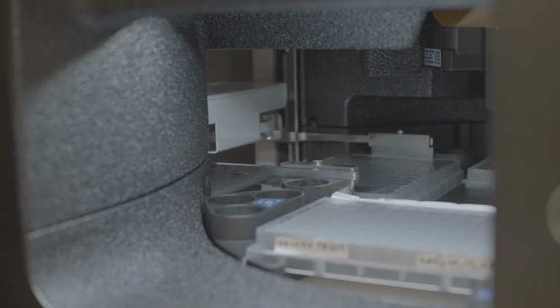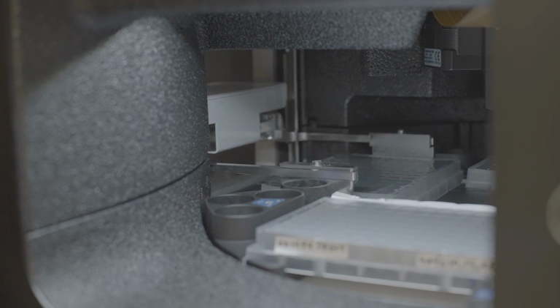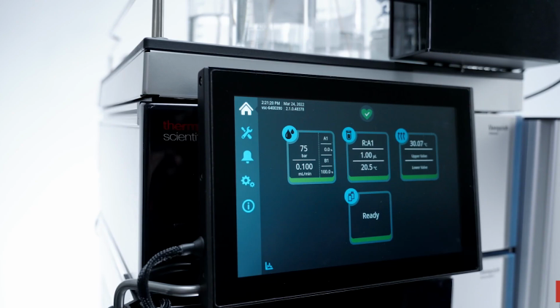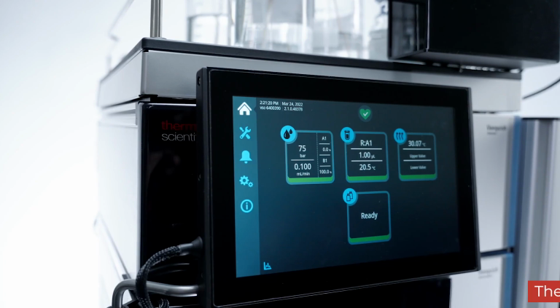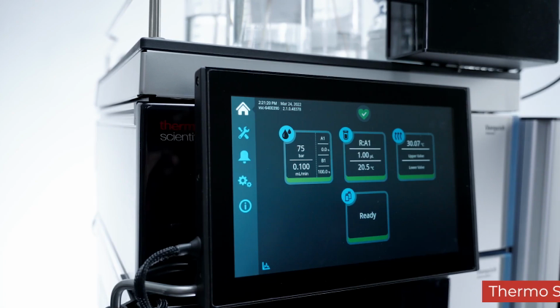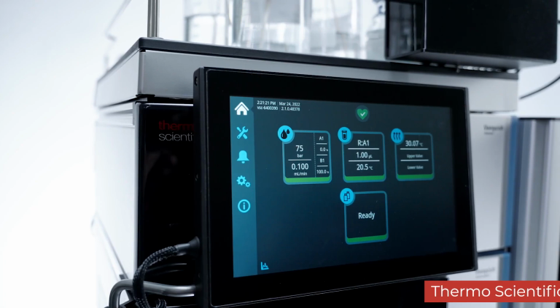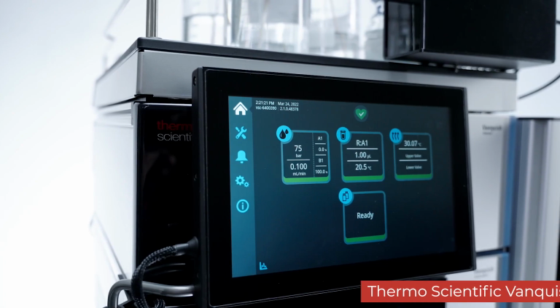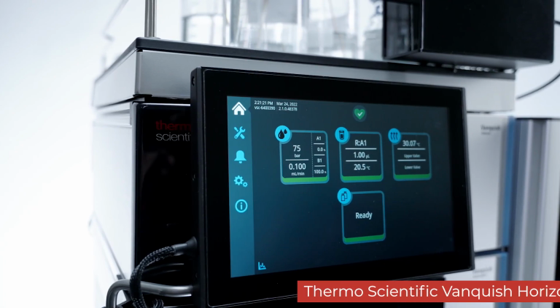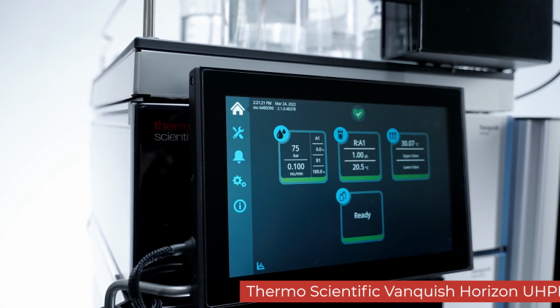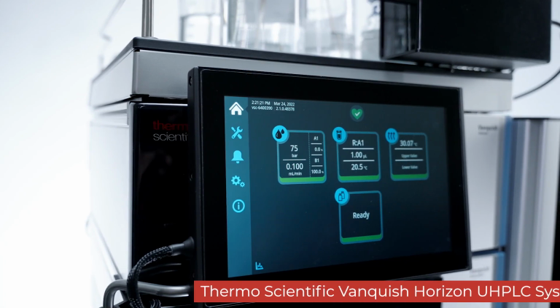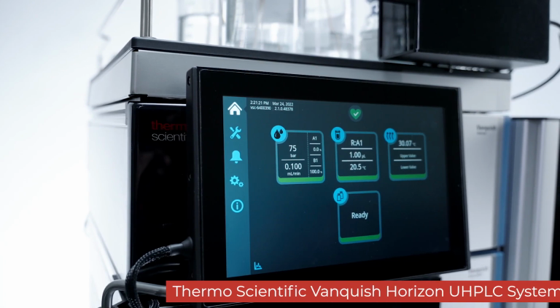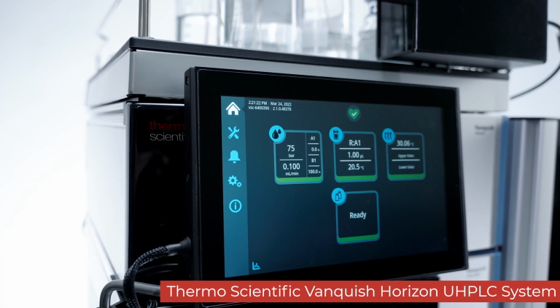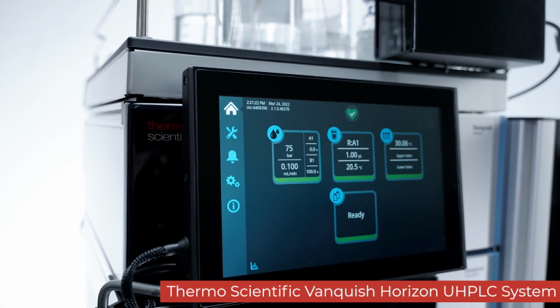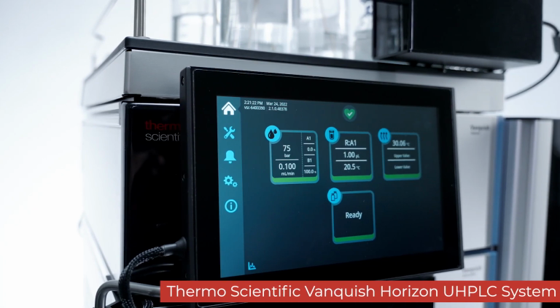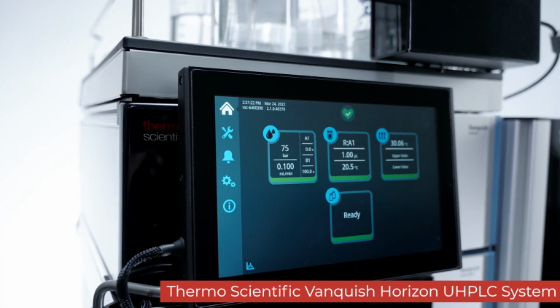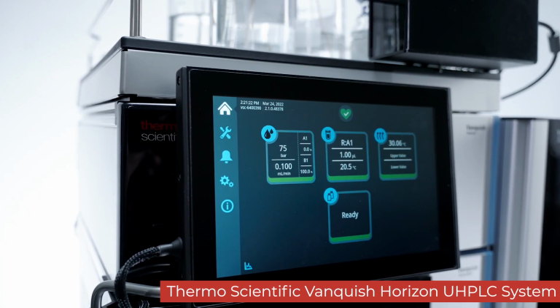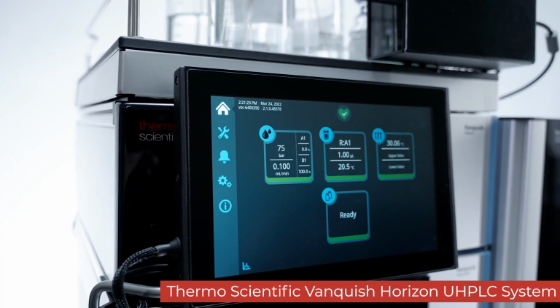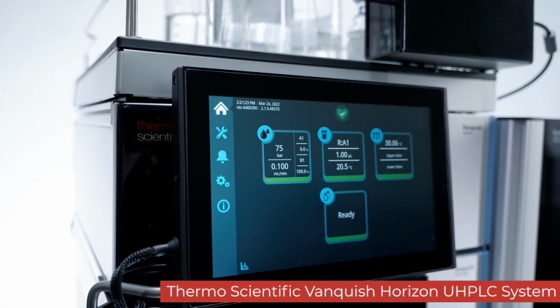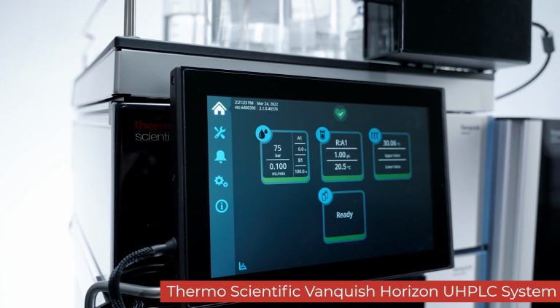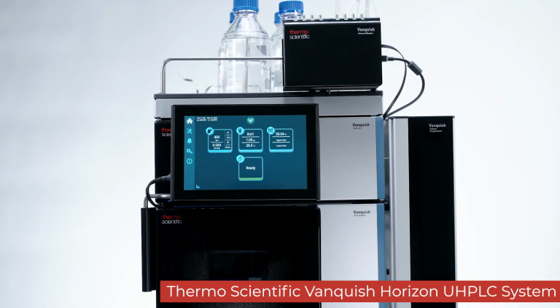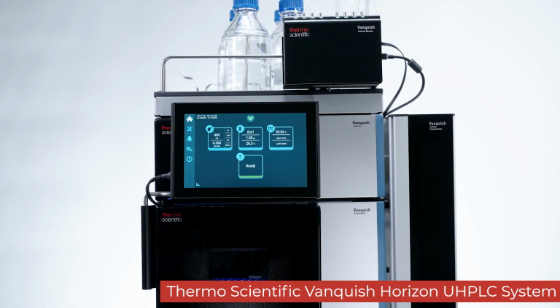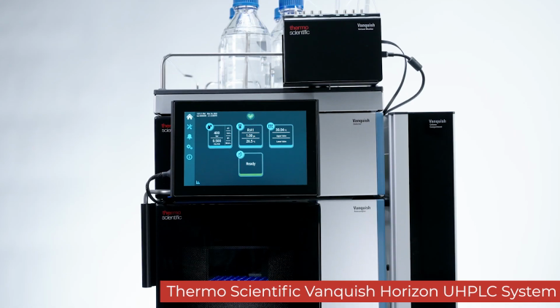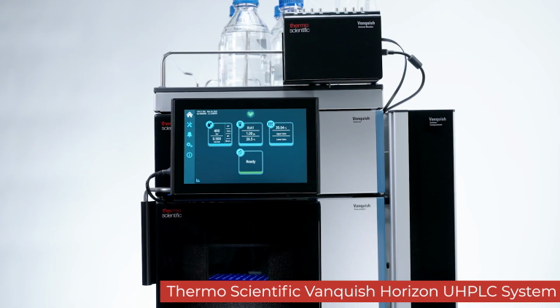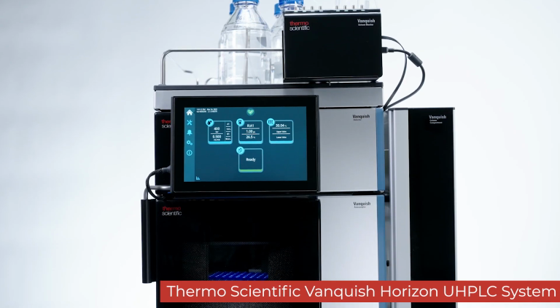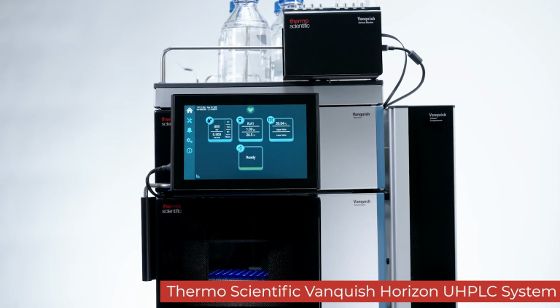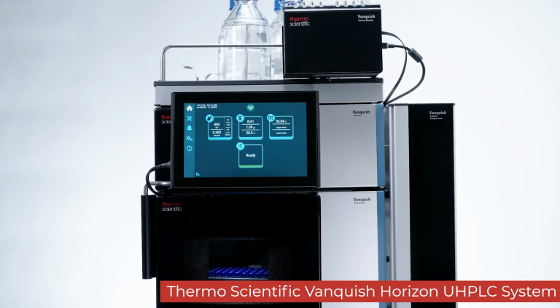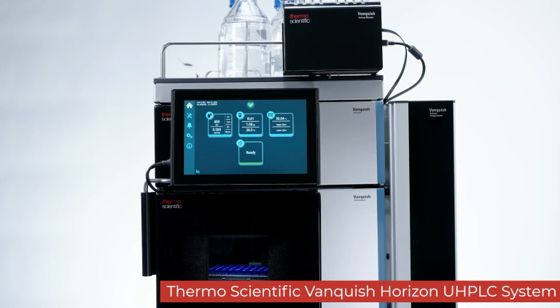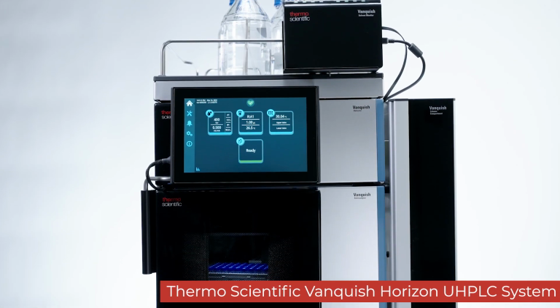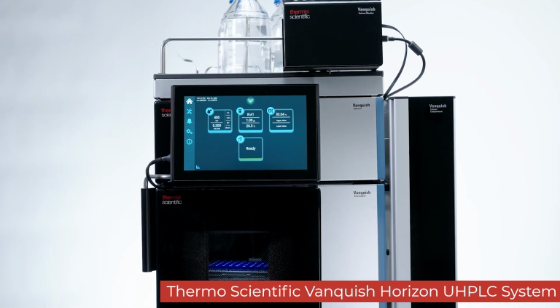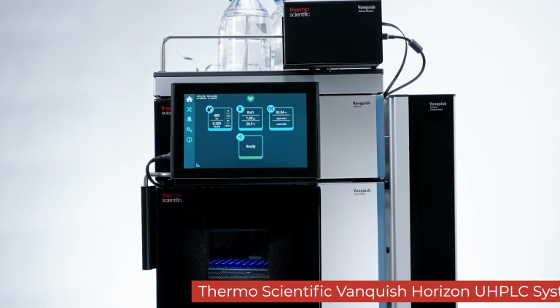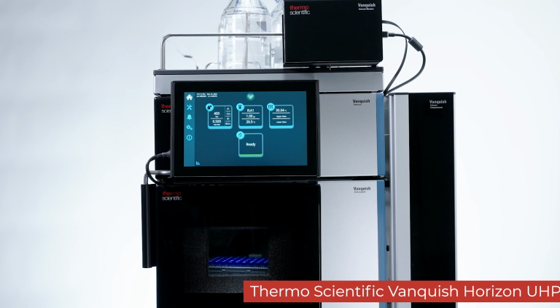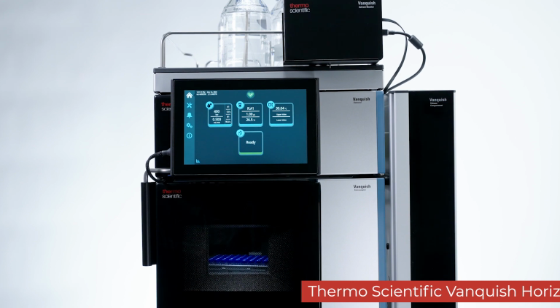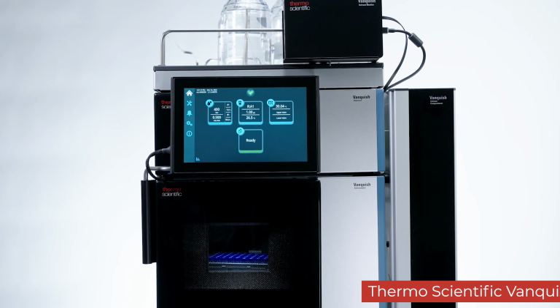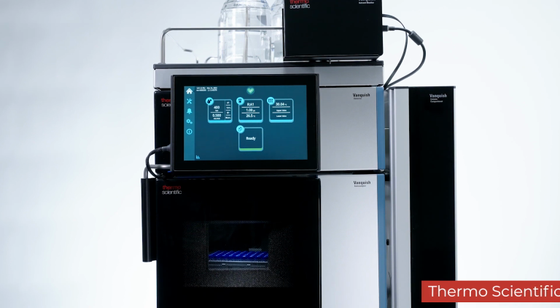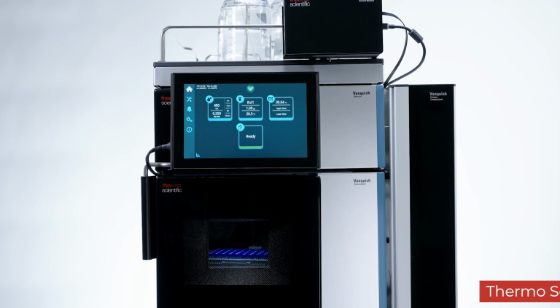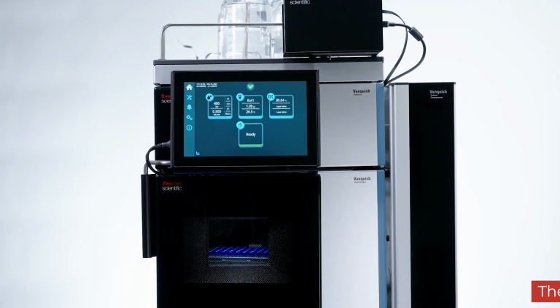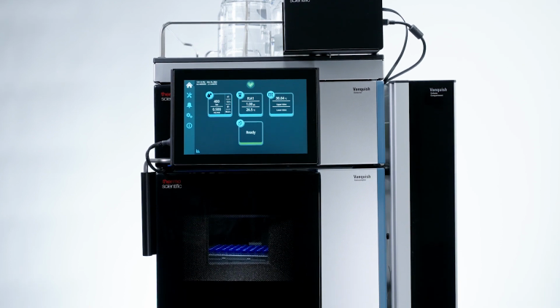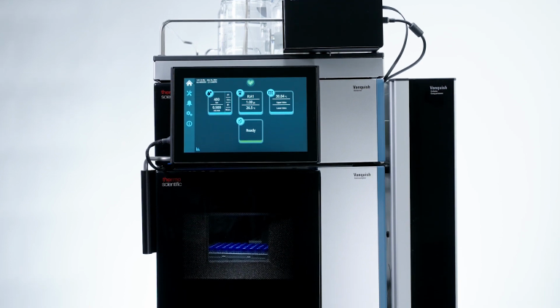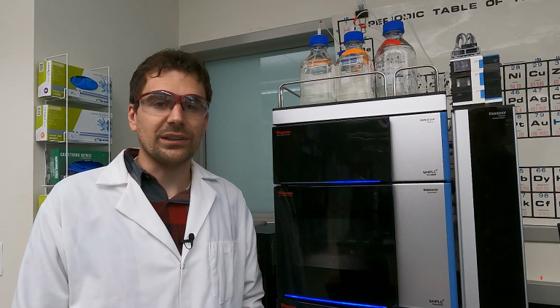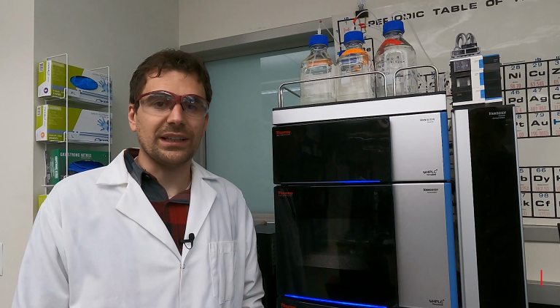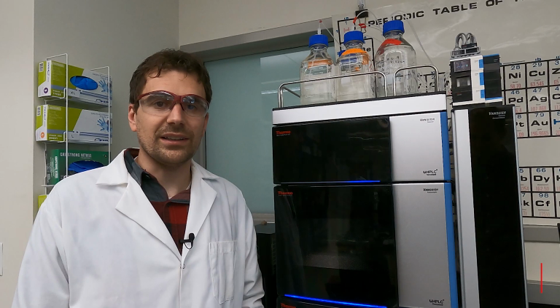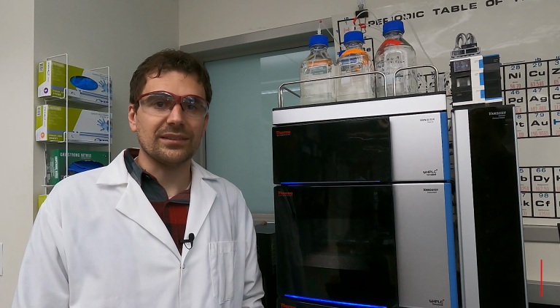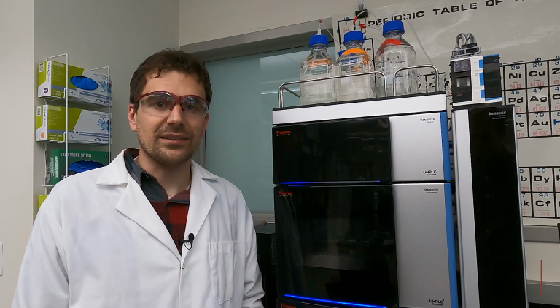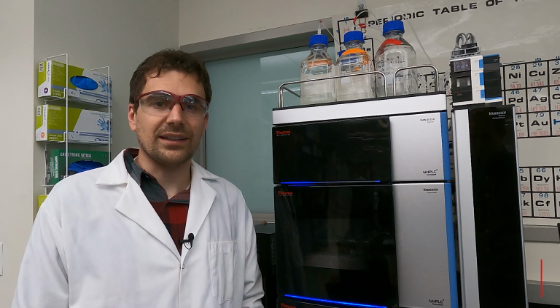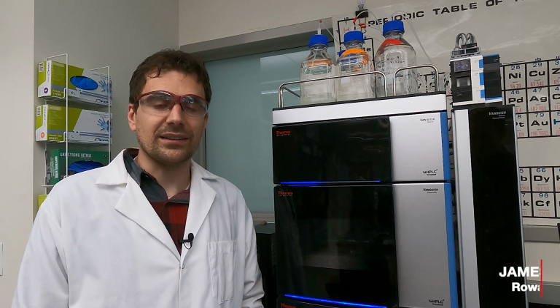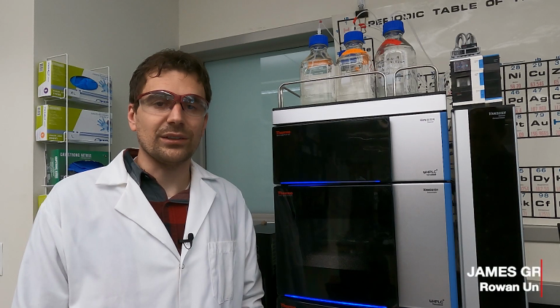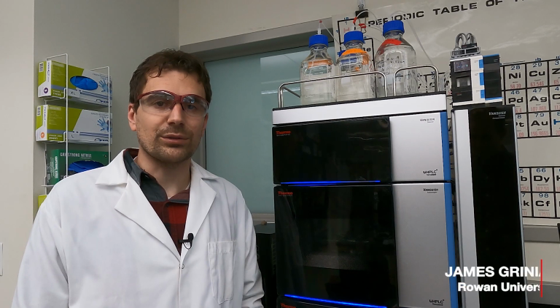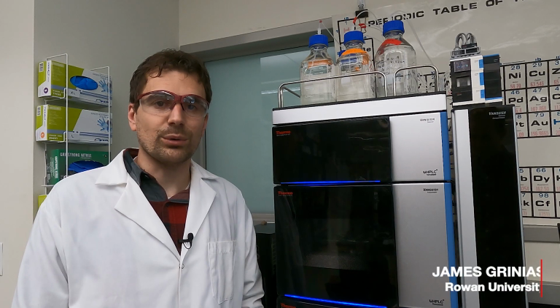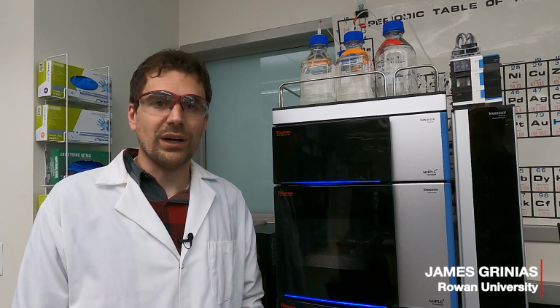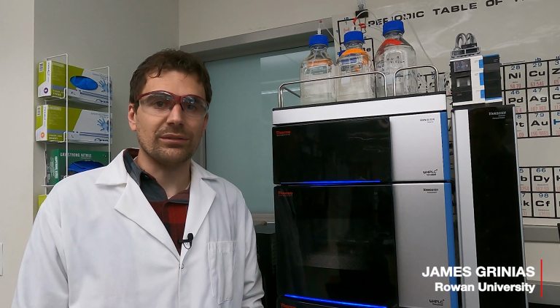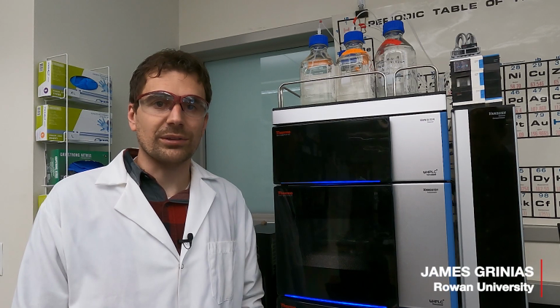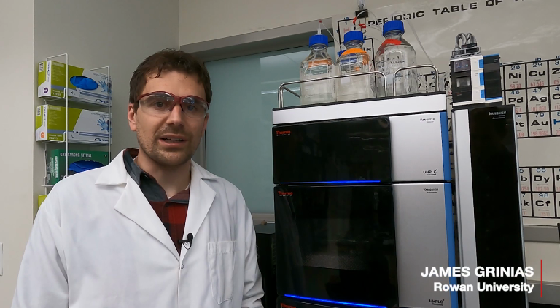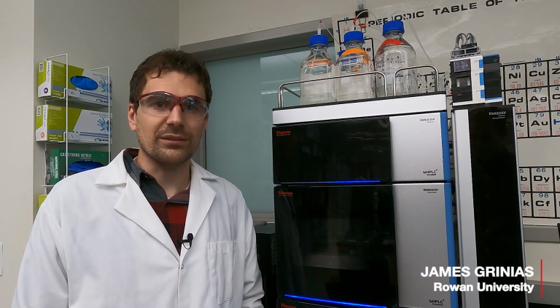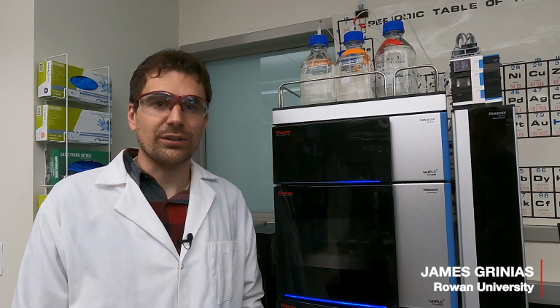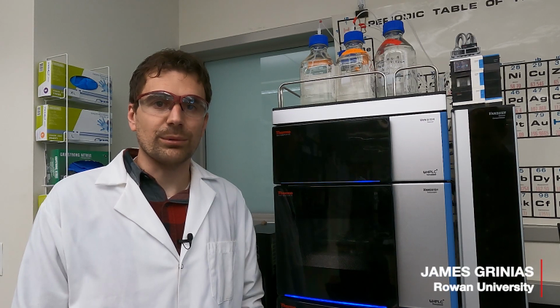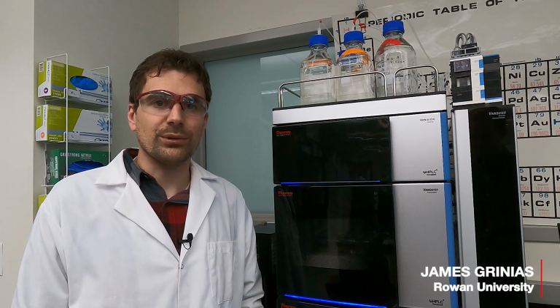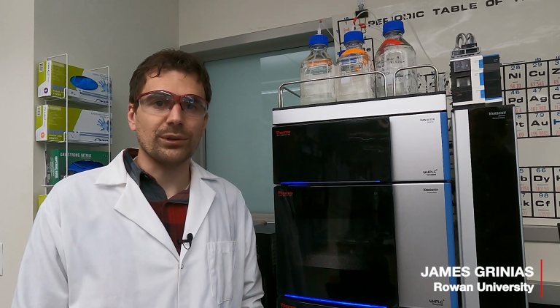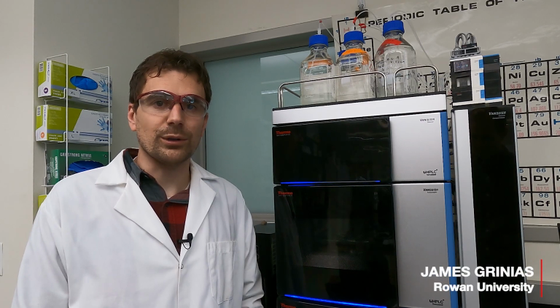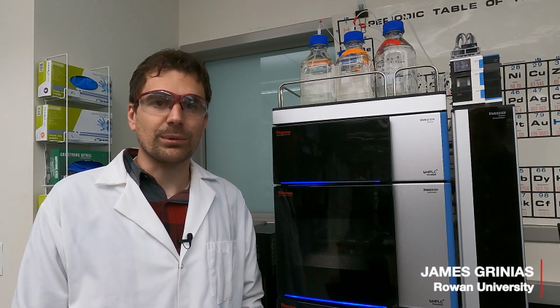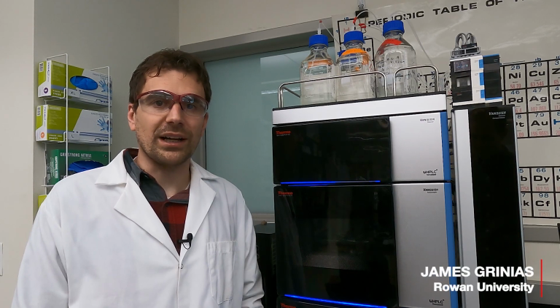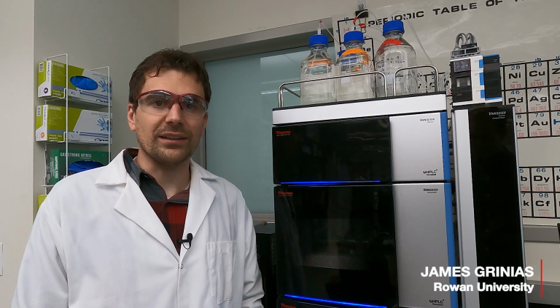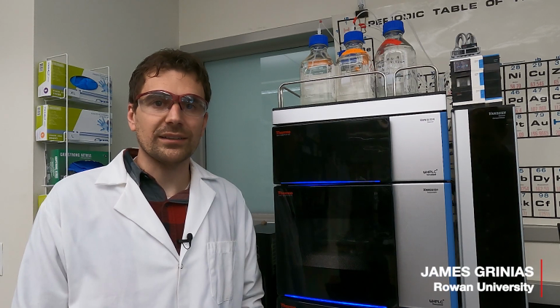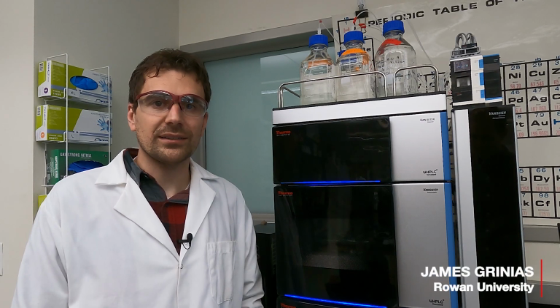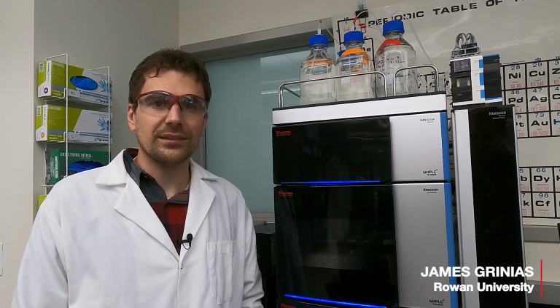The Vanquish Horizon has helped us achieve our goals in increasing the throughput of pharmaceutical analysis techniques for a wide variety of pharmaceutical products.